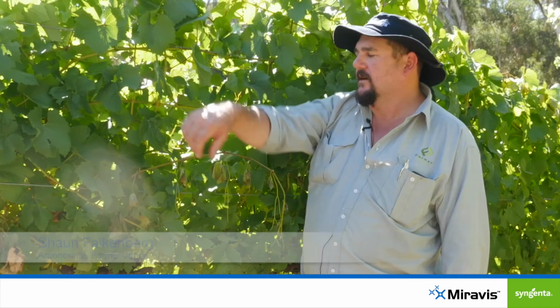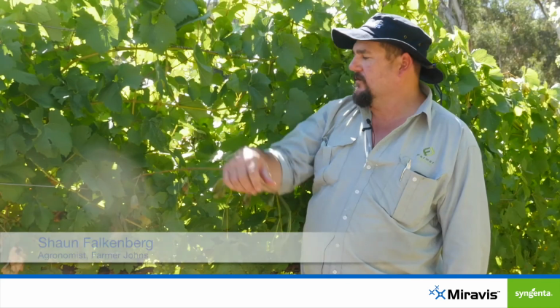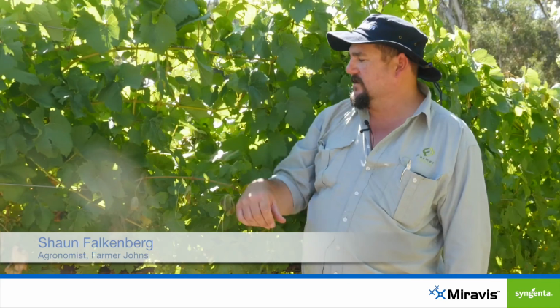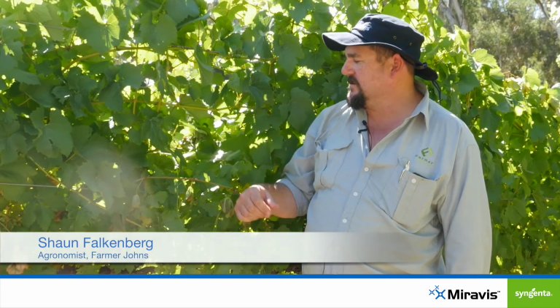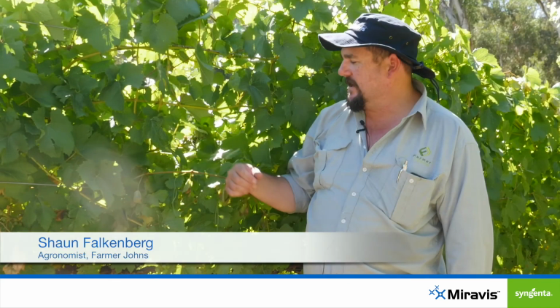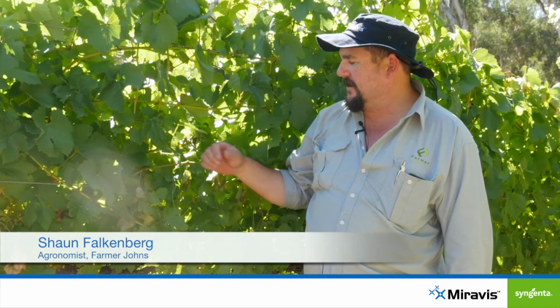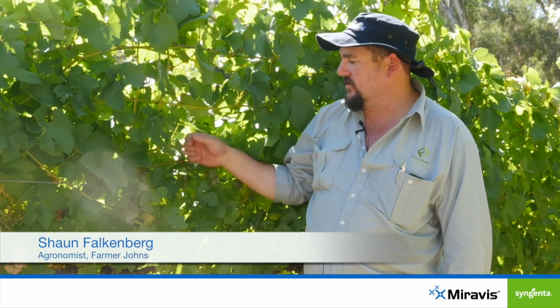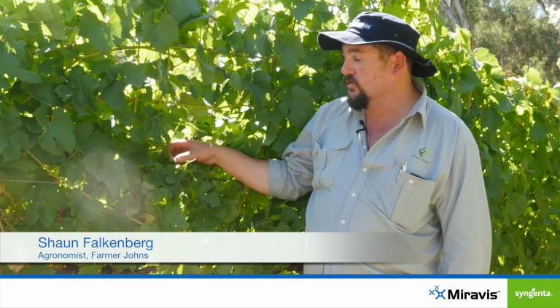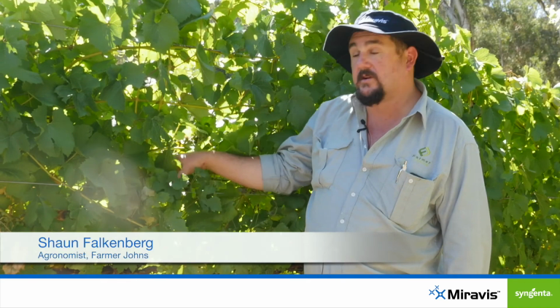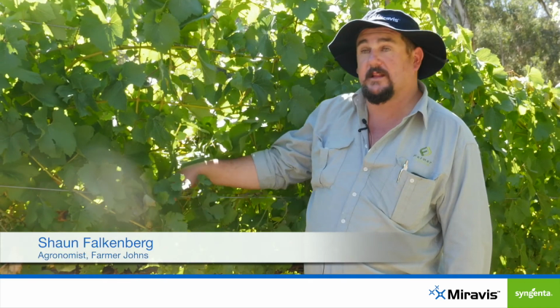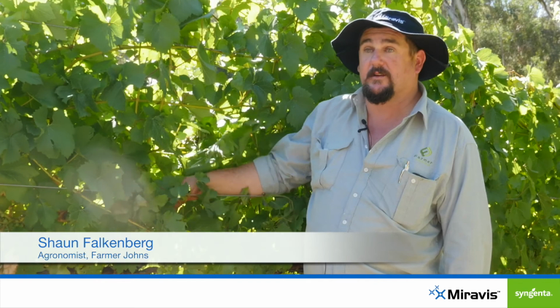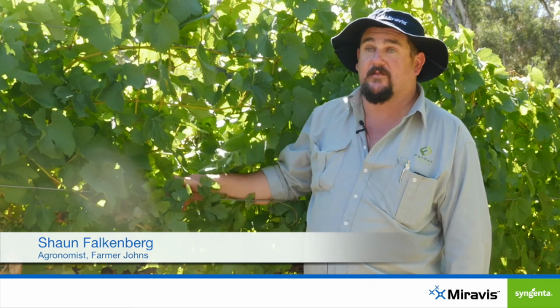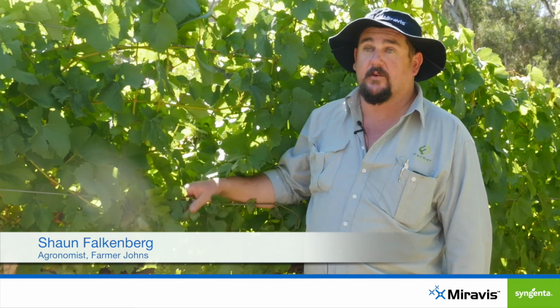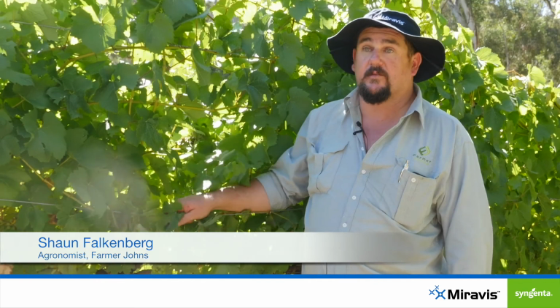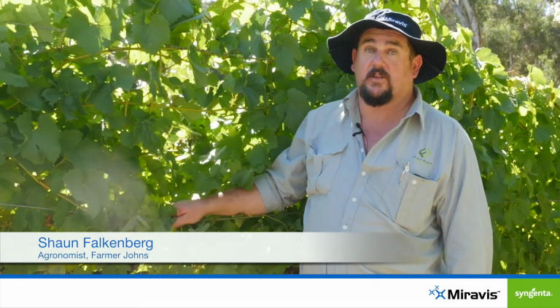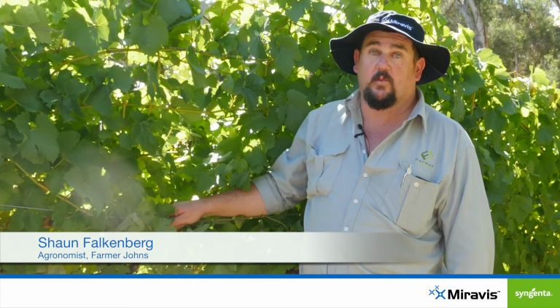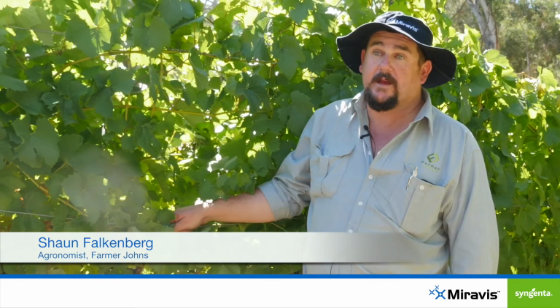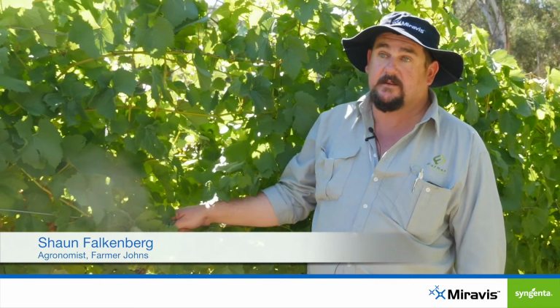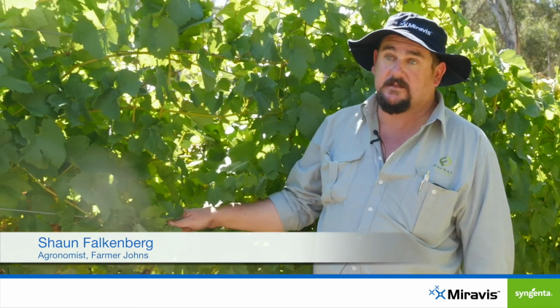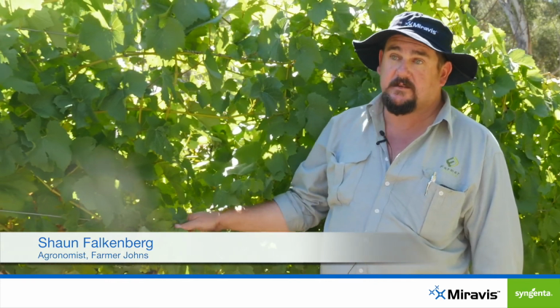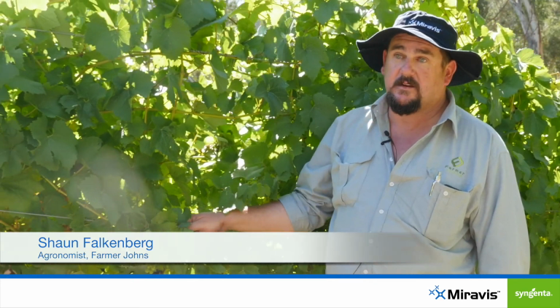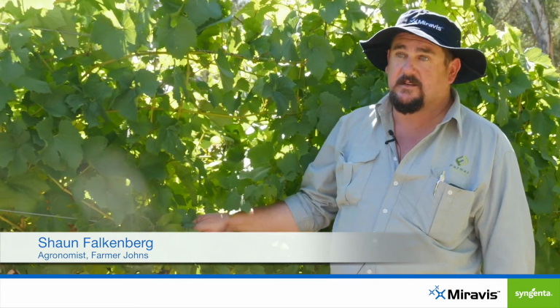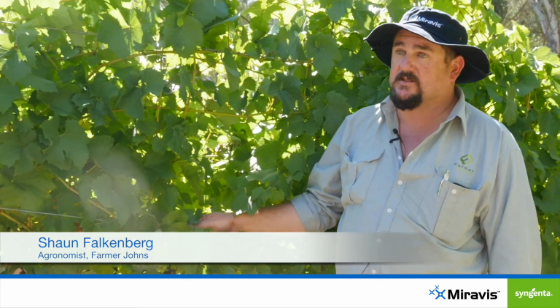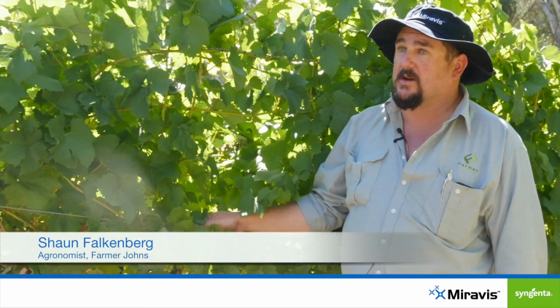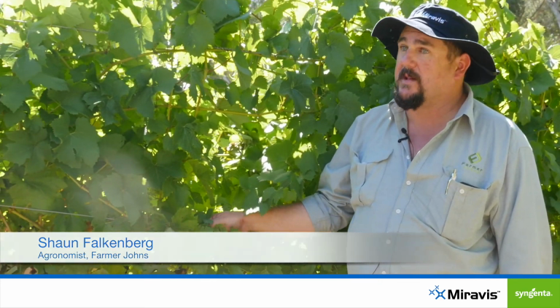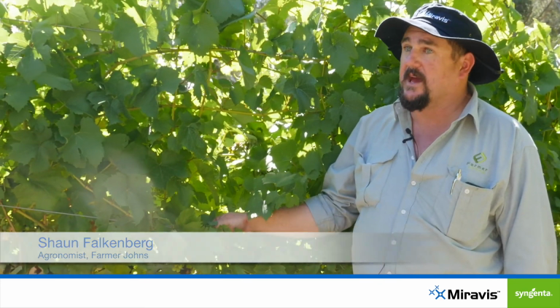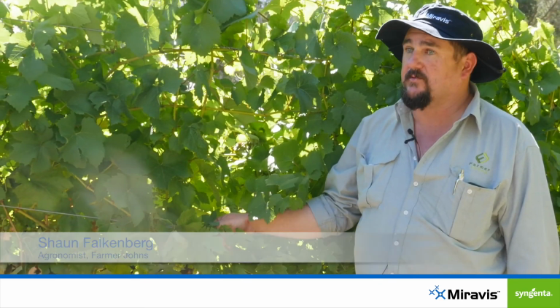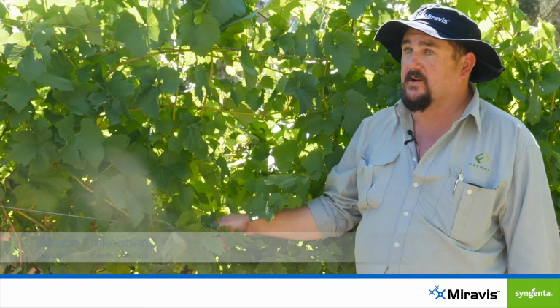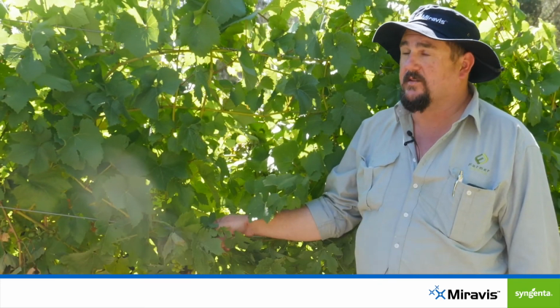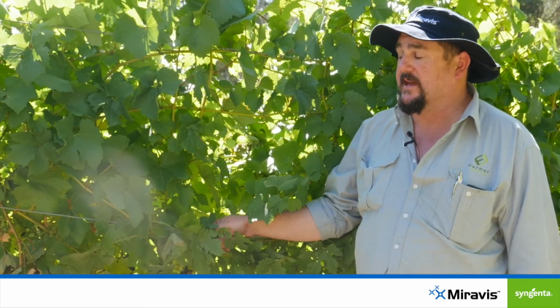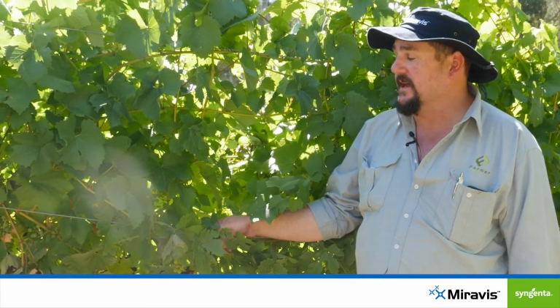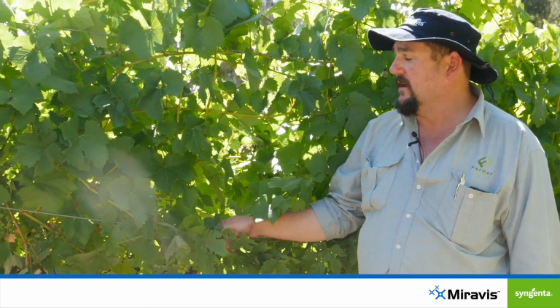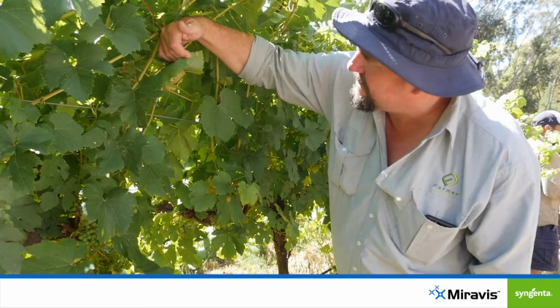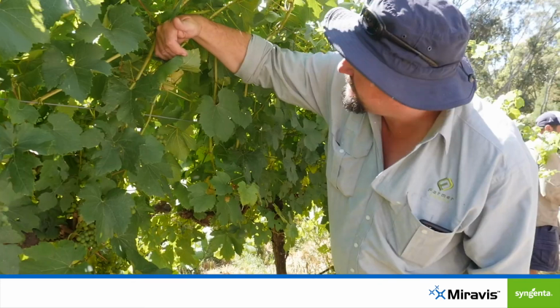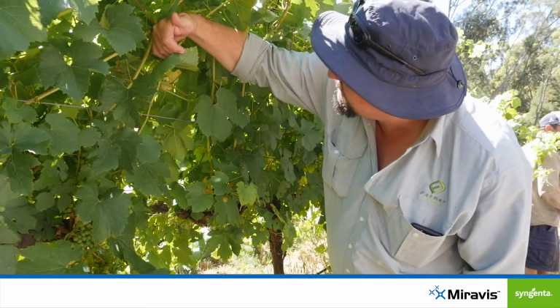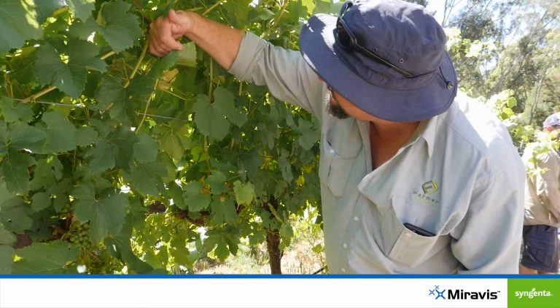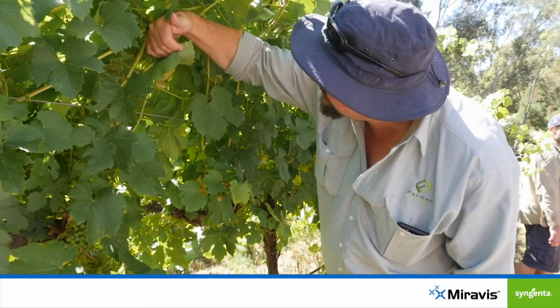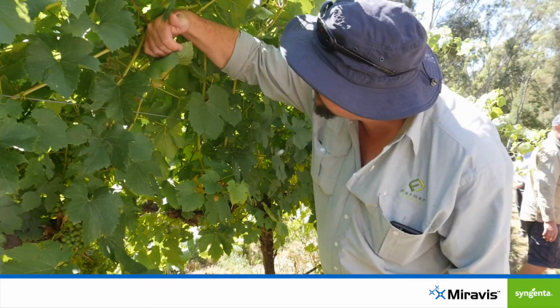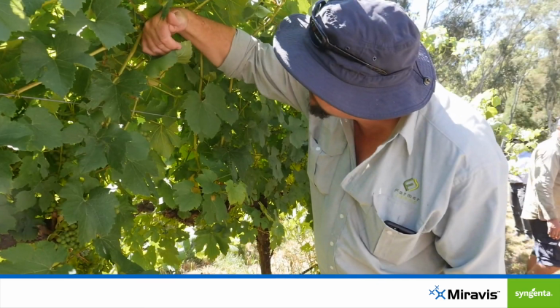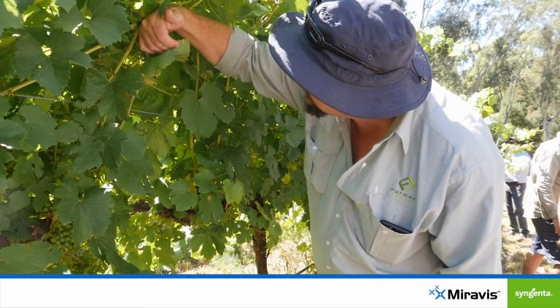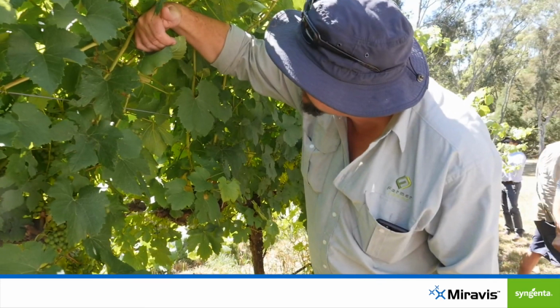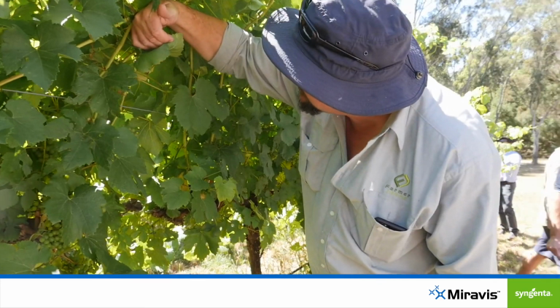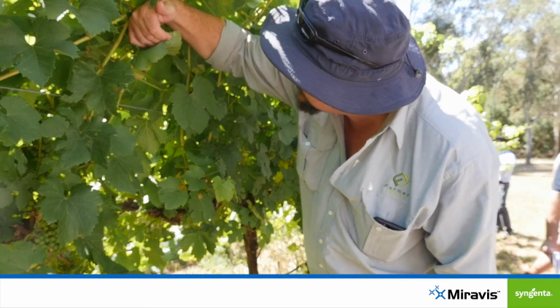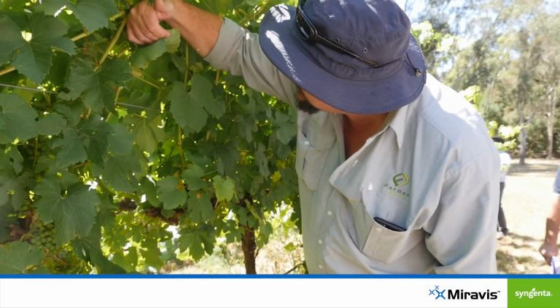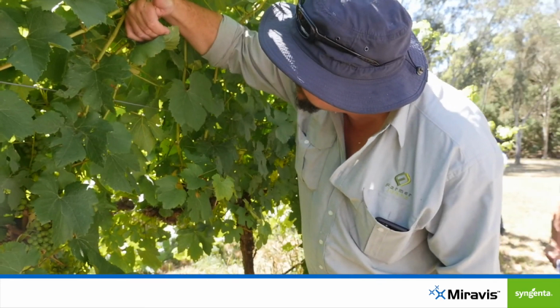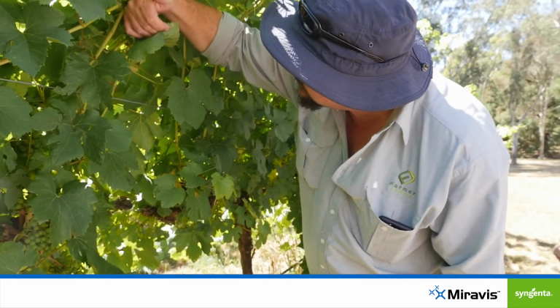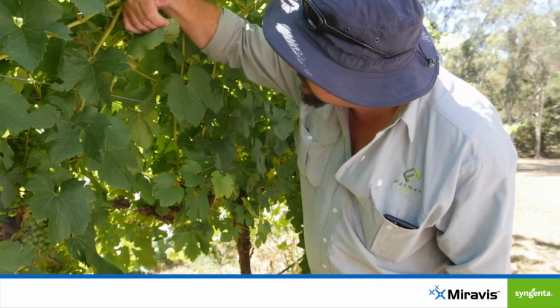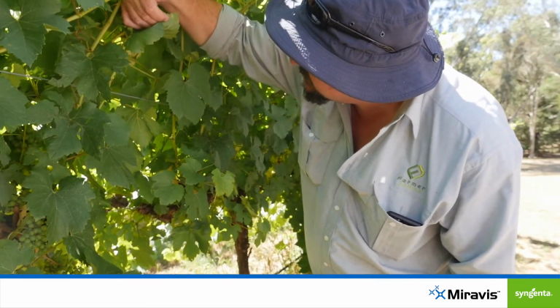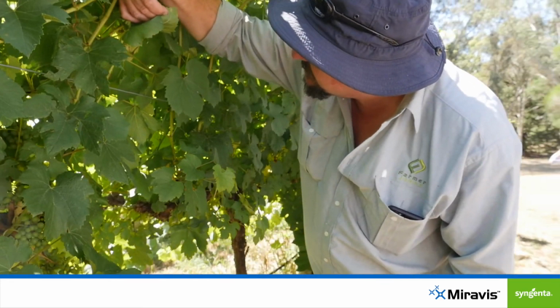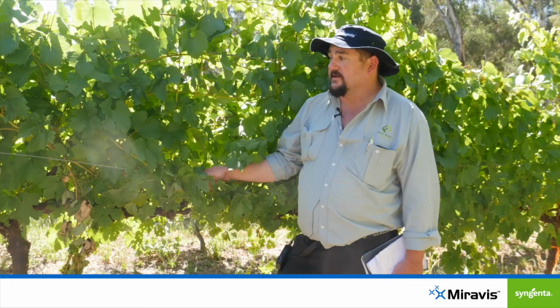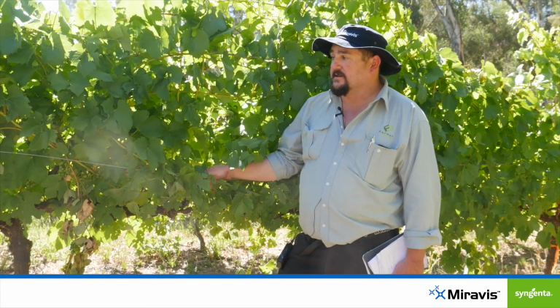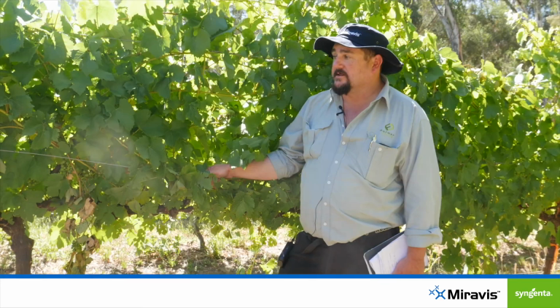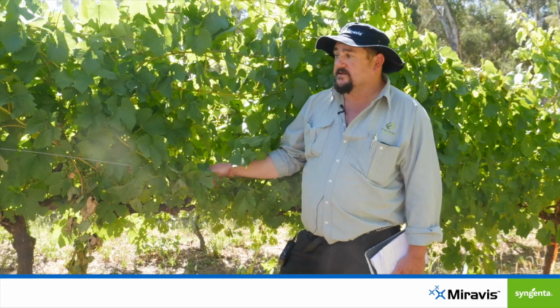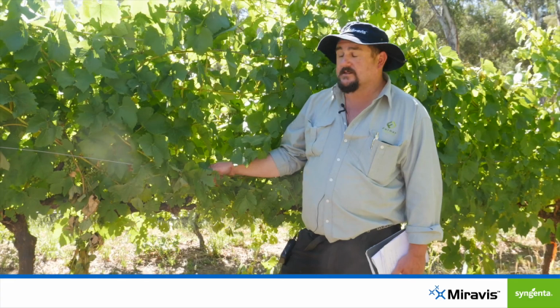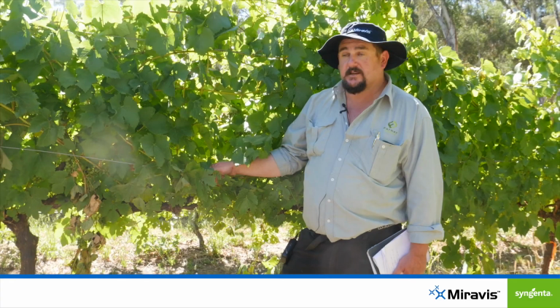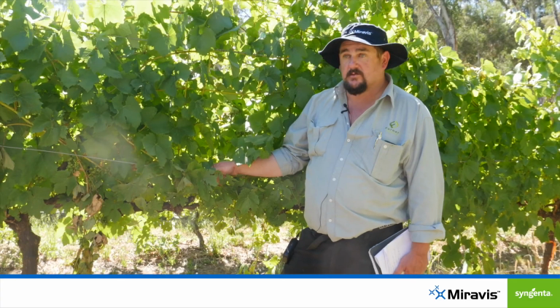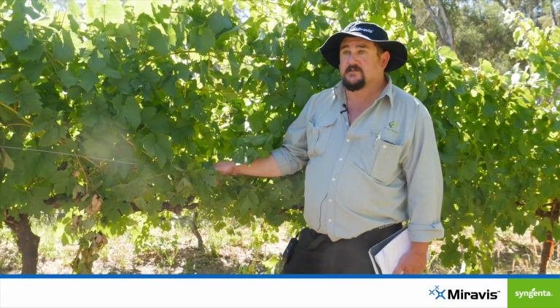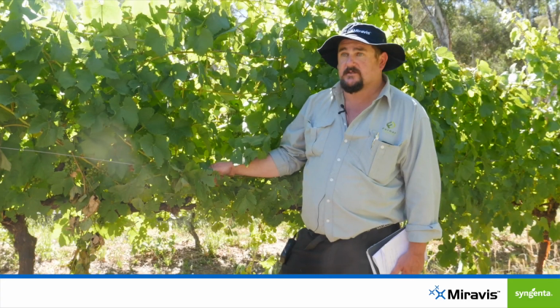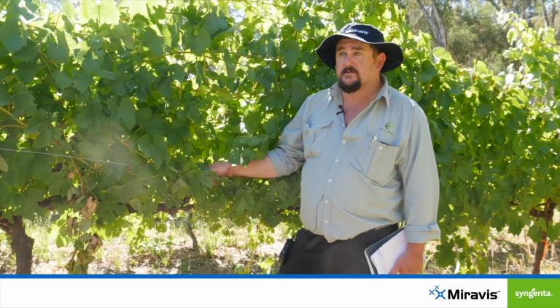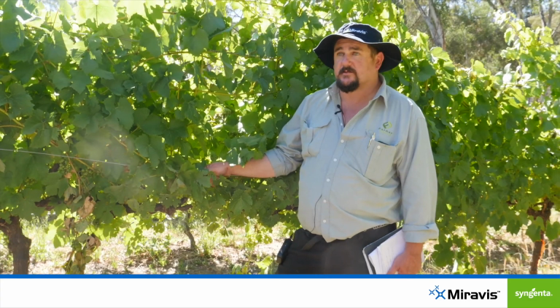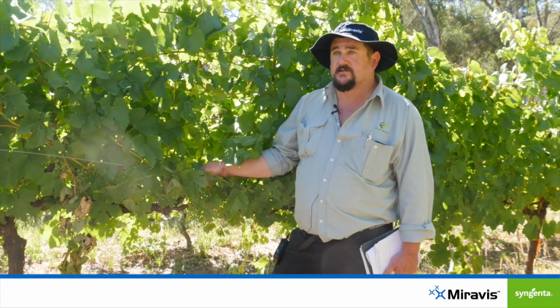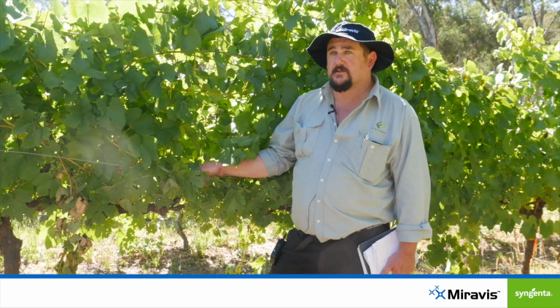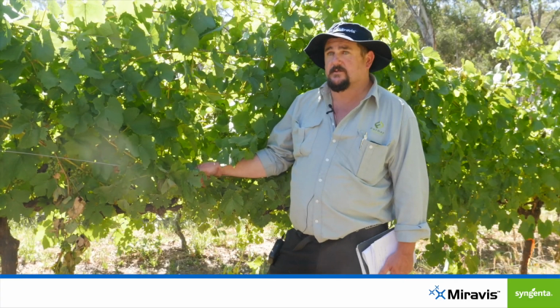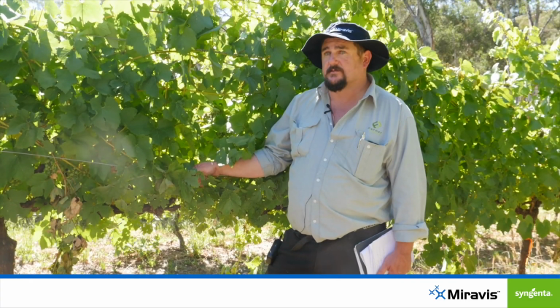We're seeing good clean fruit, the rachis — there's no powdery on there. So under pretty harsh growing conditions, it looks very good.